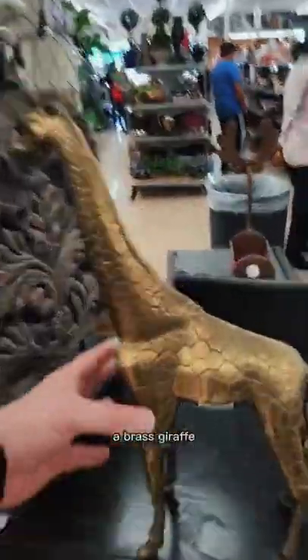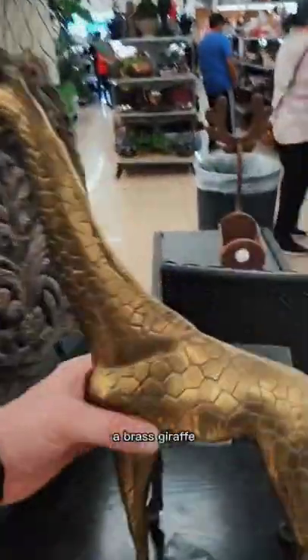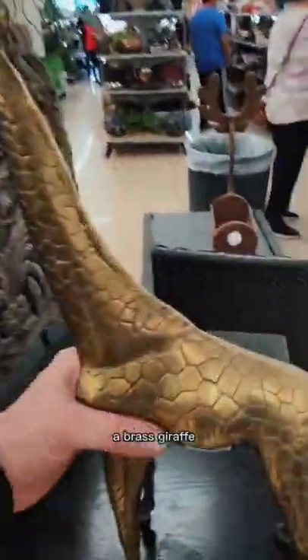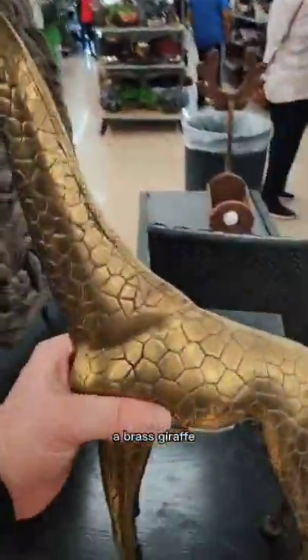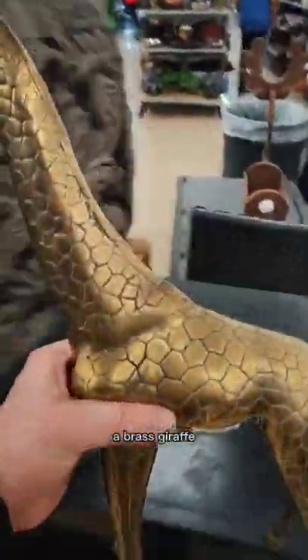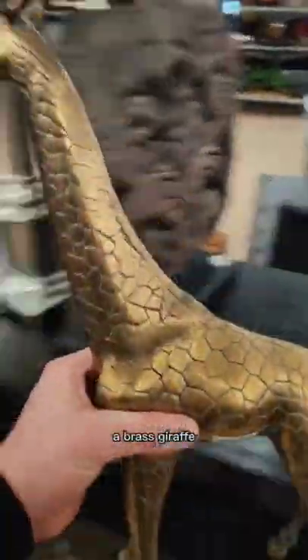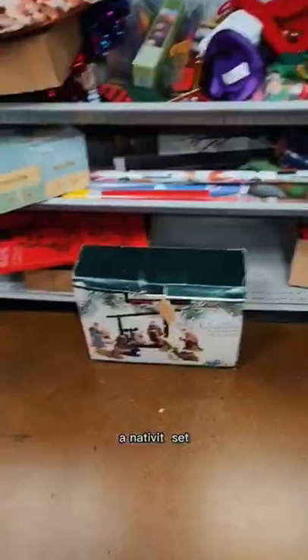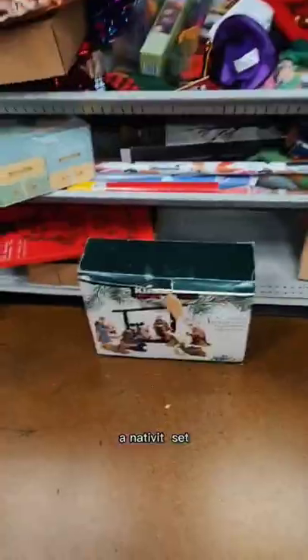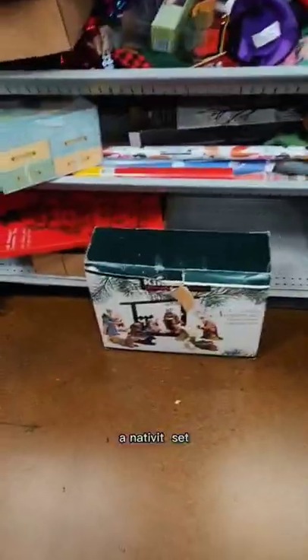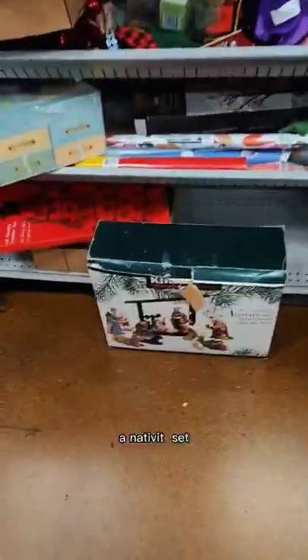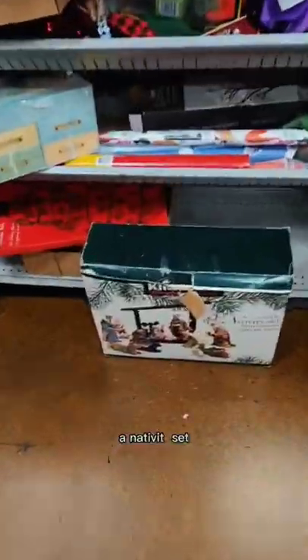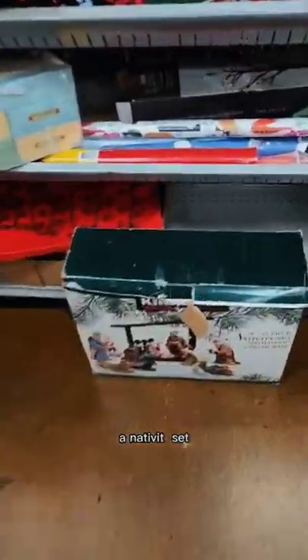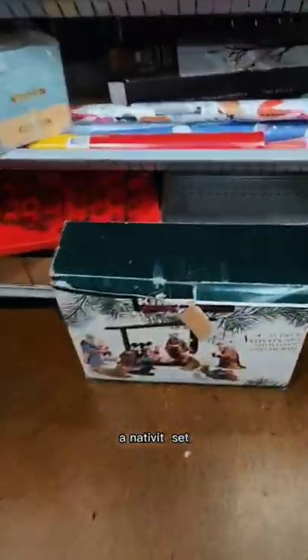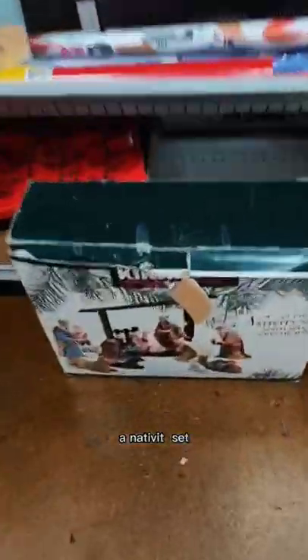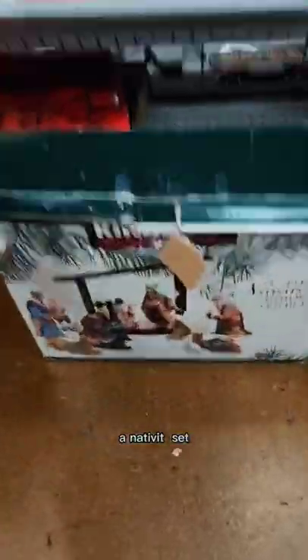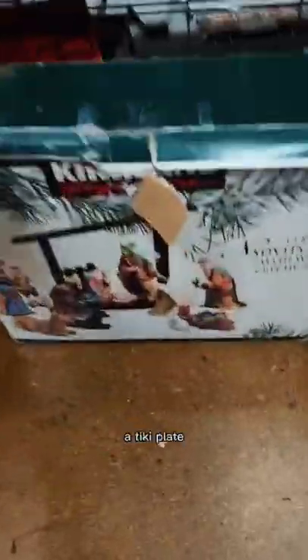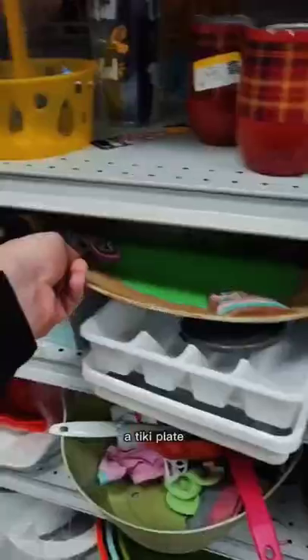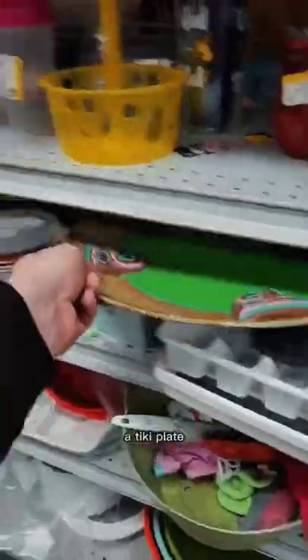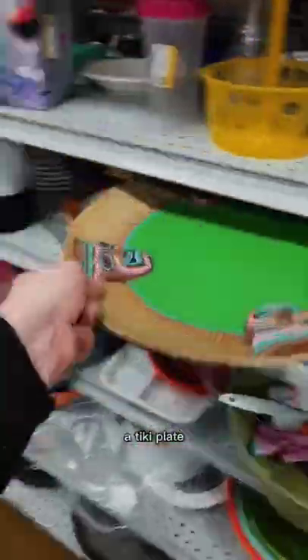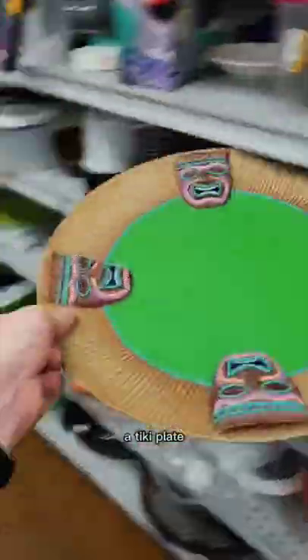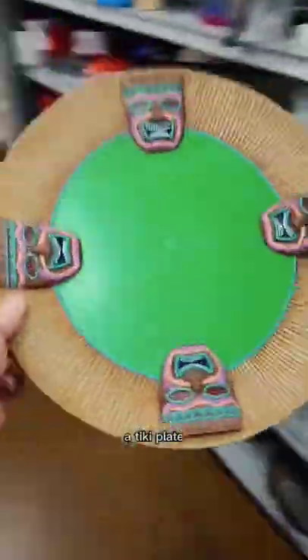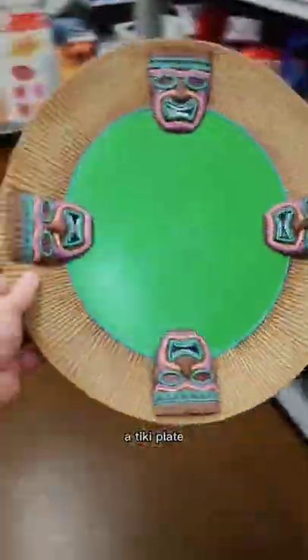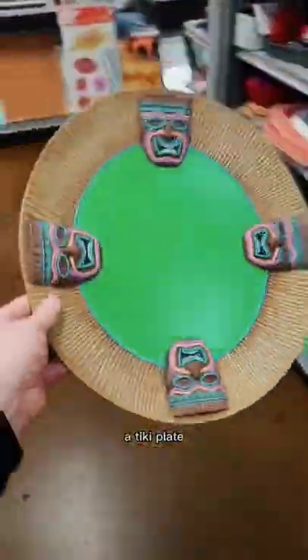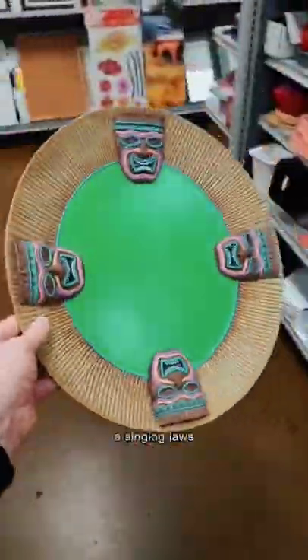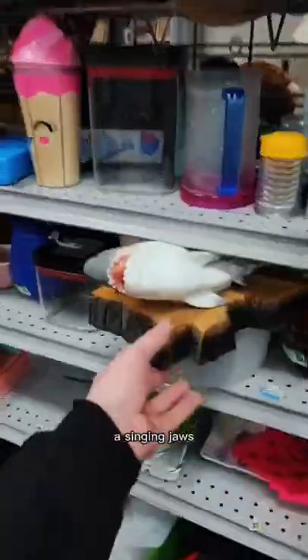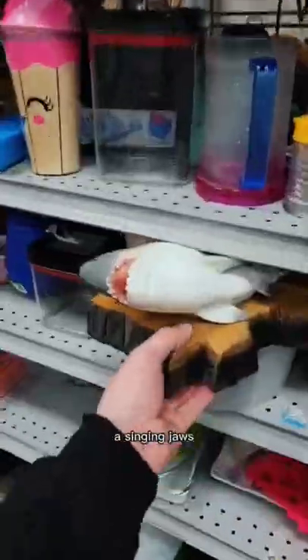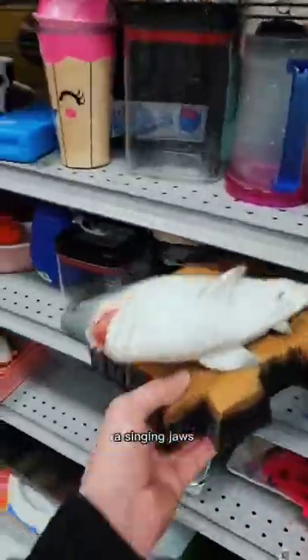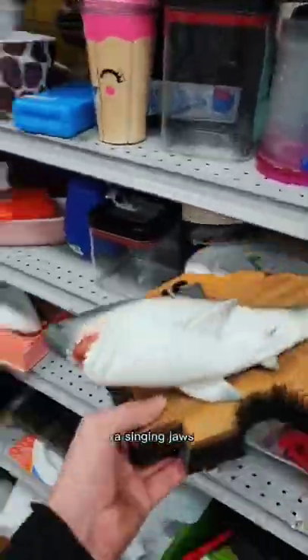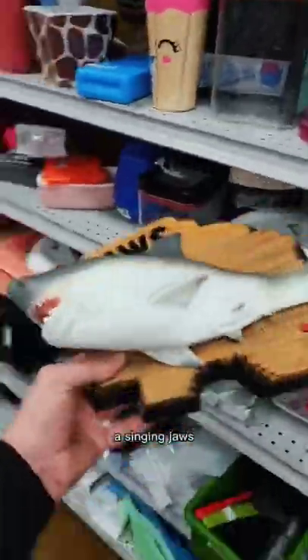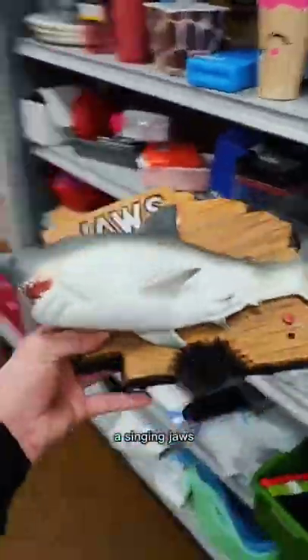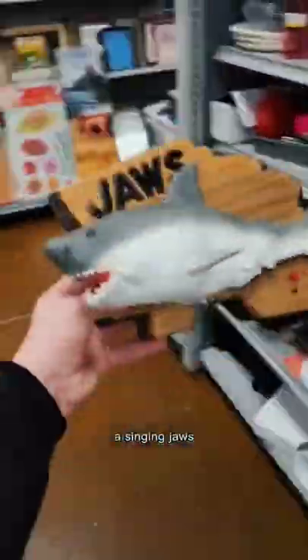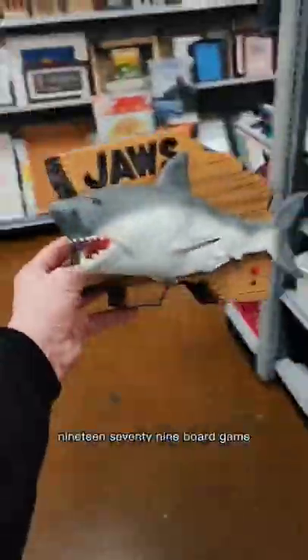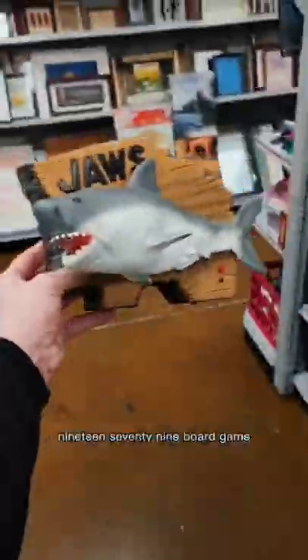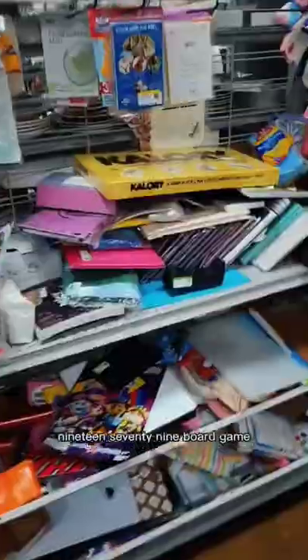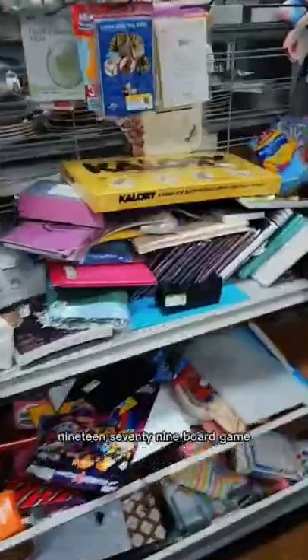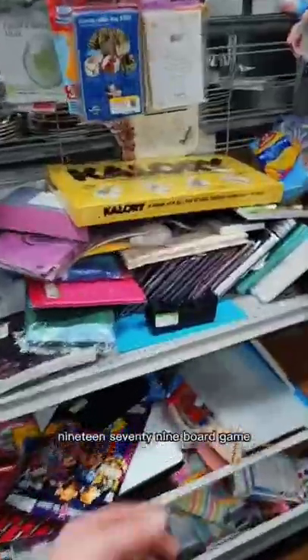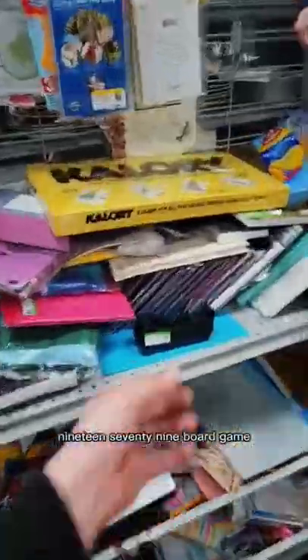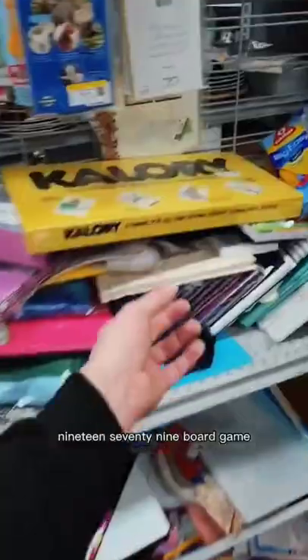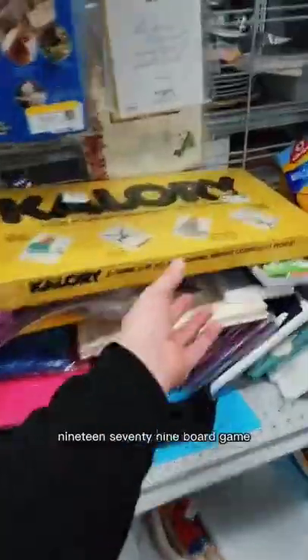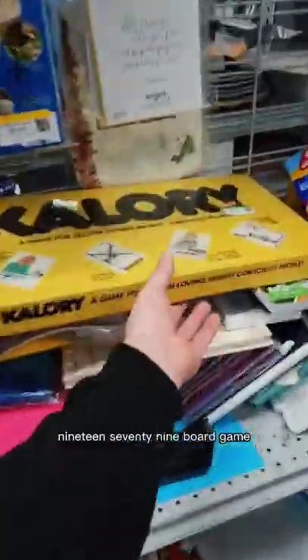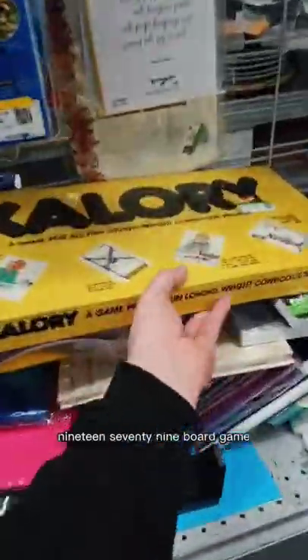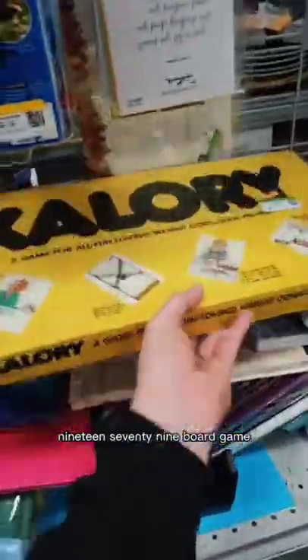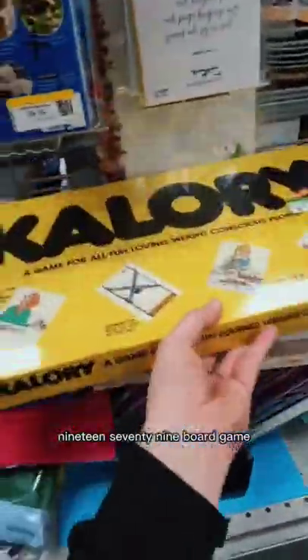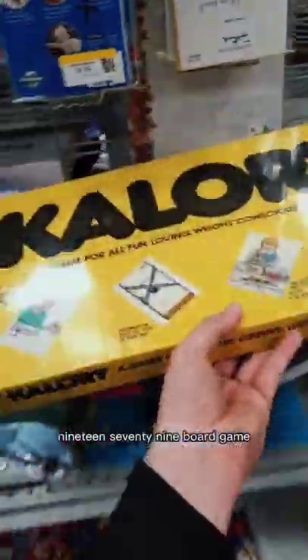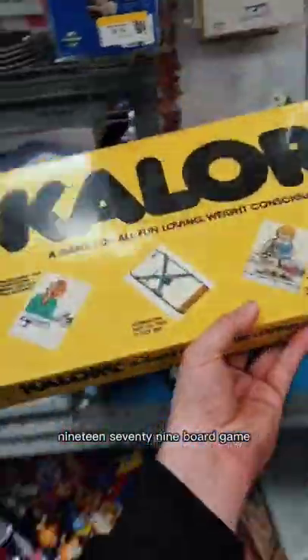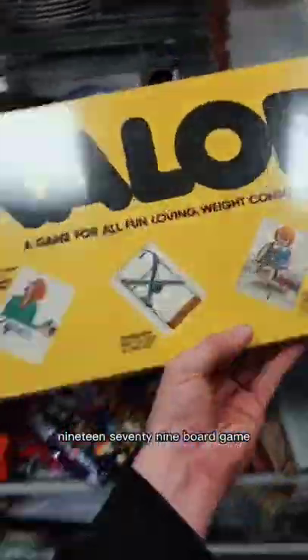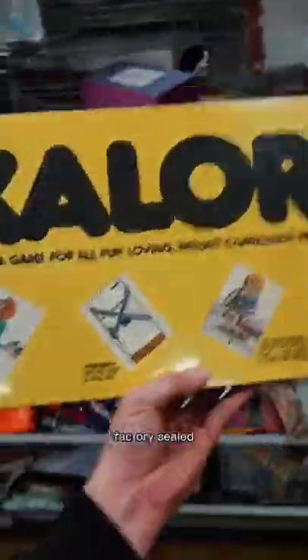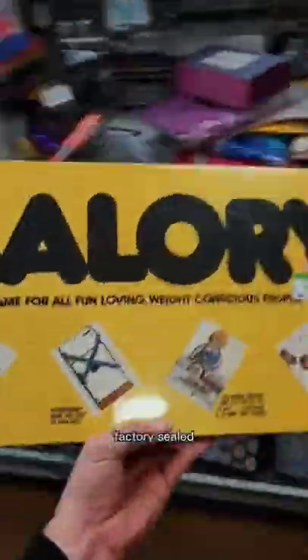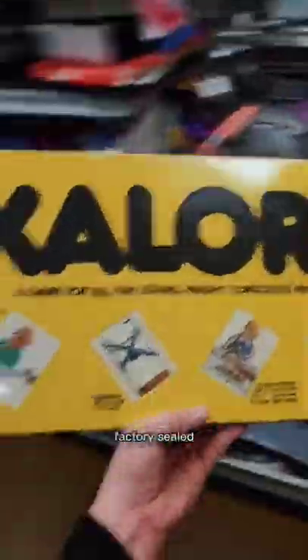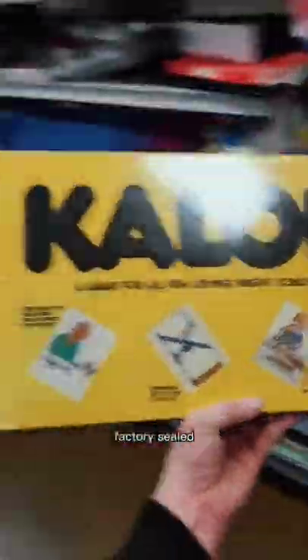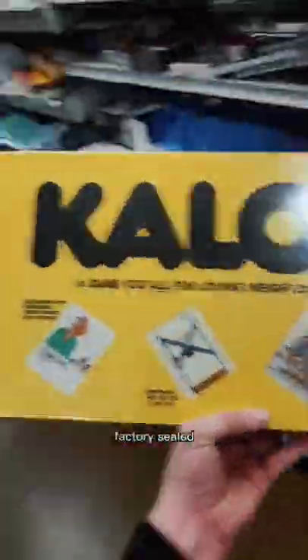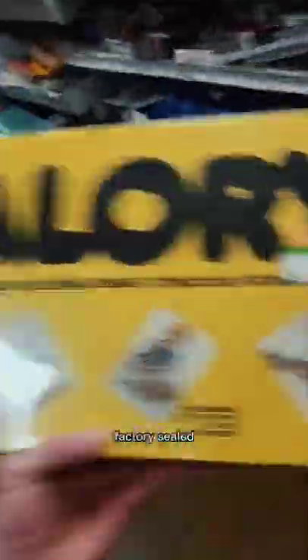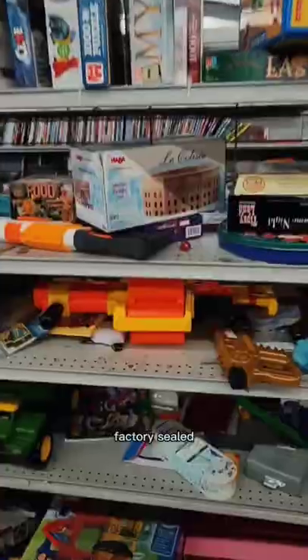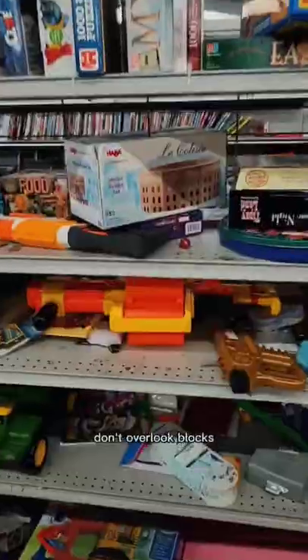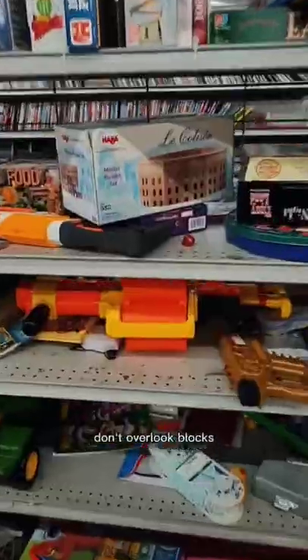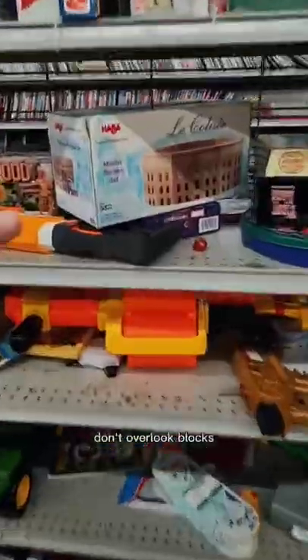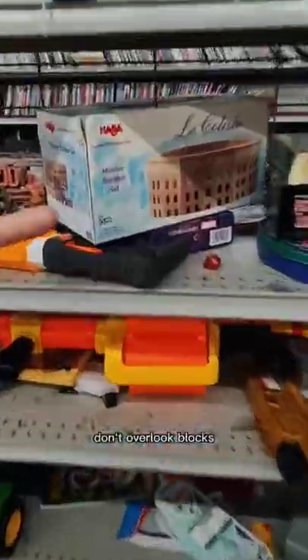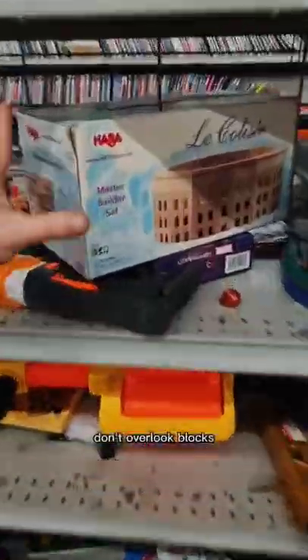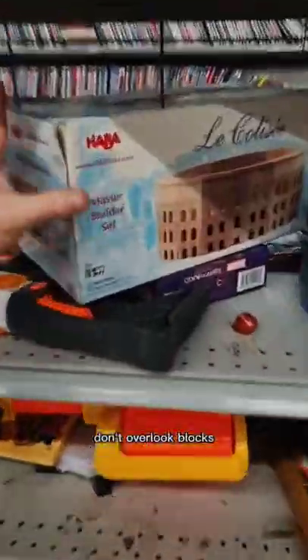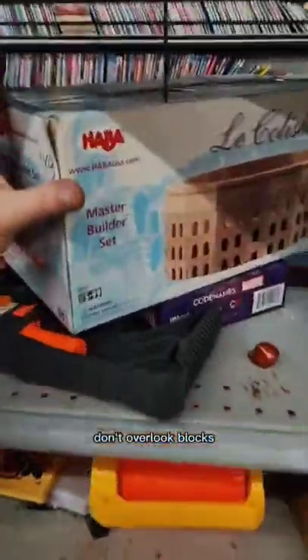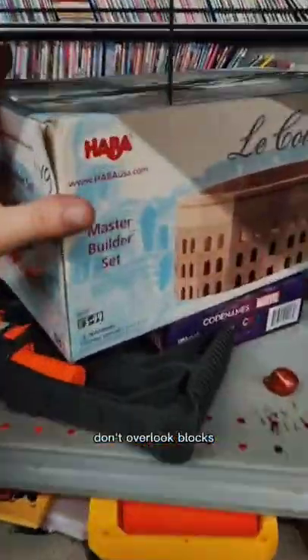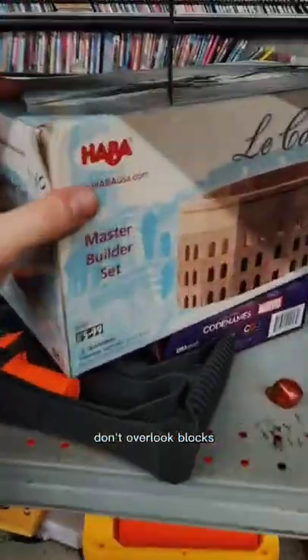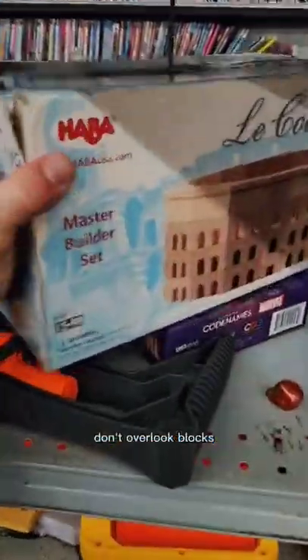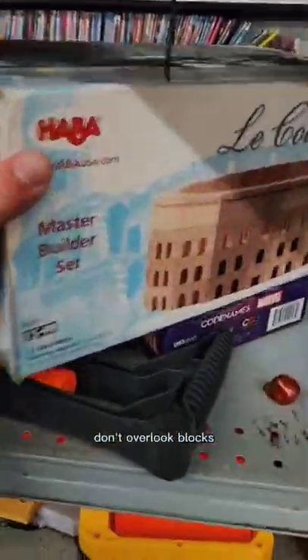A brass giraffe. A nativity set. A tiki plate. A singing Jaws. A 1979 board game, factory sealed.